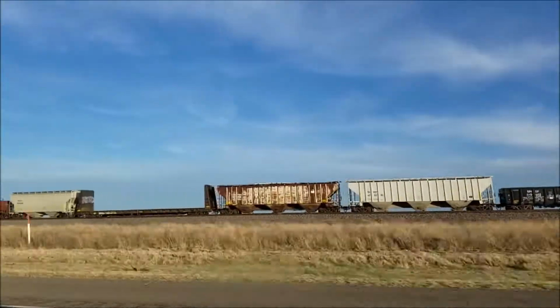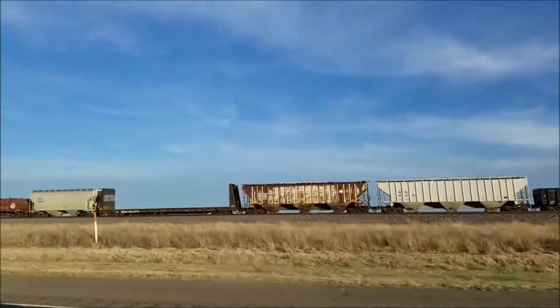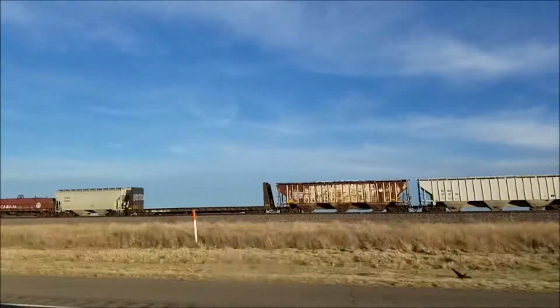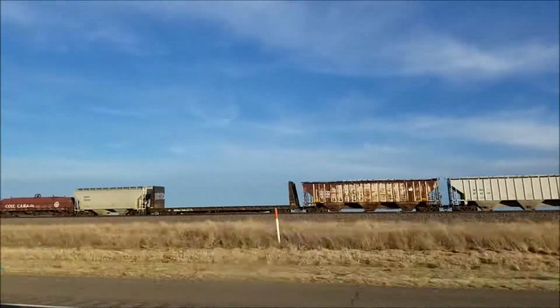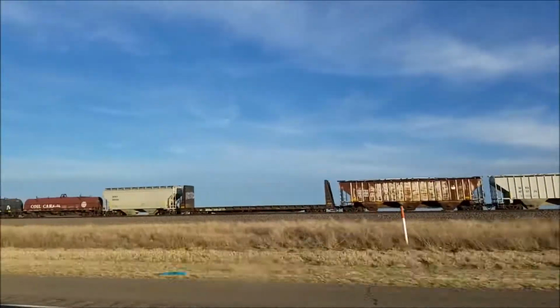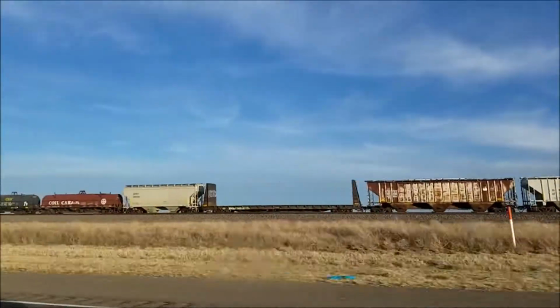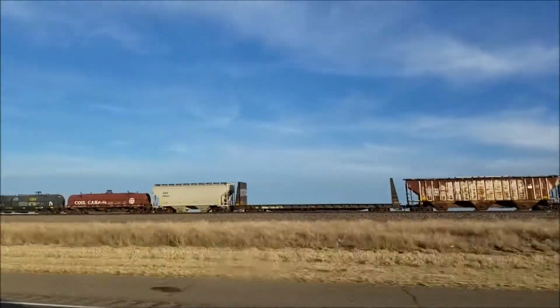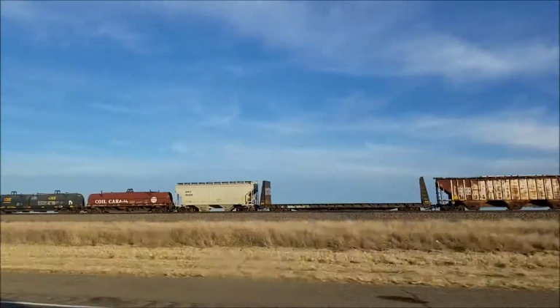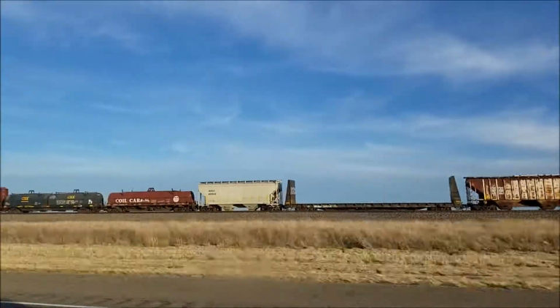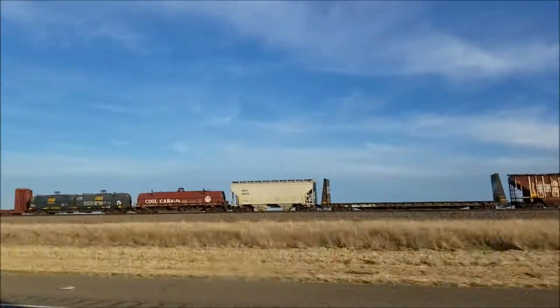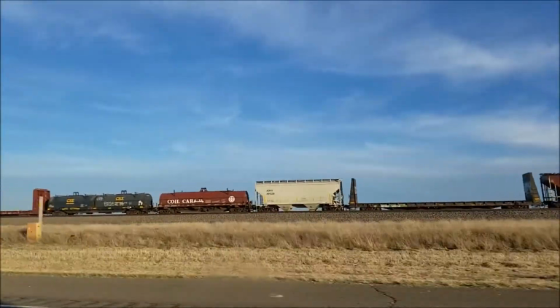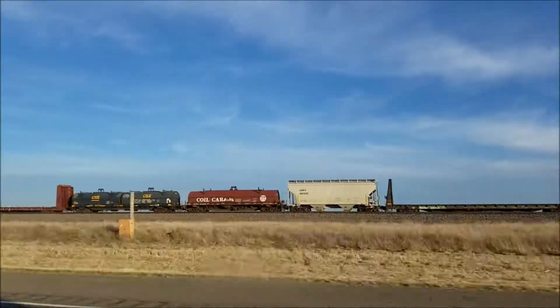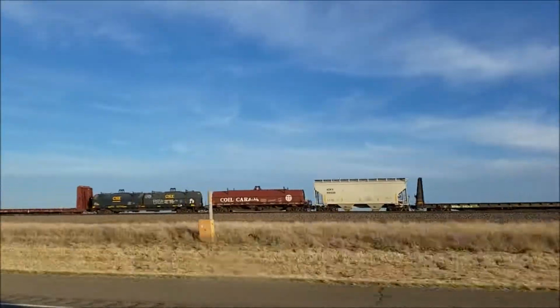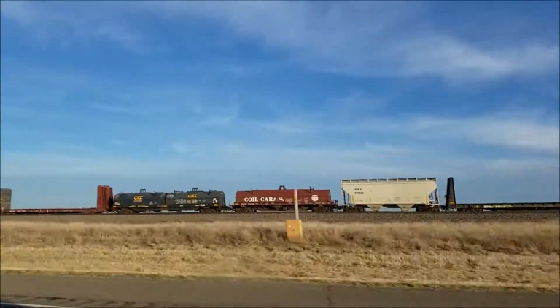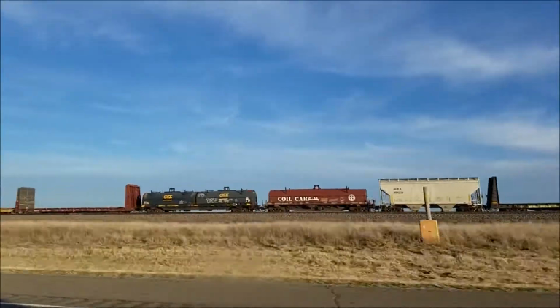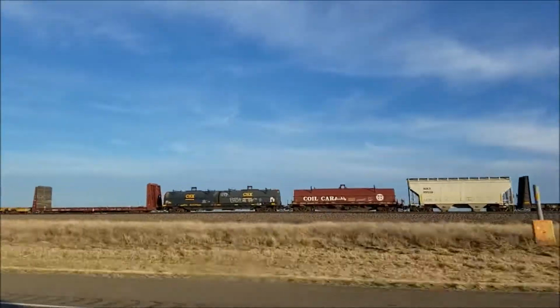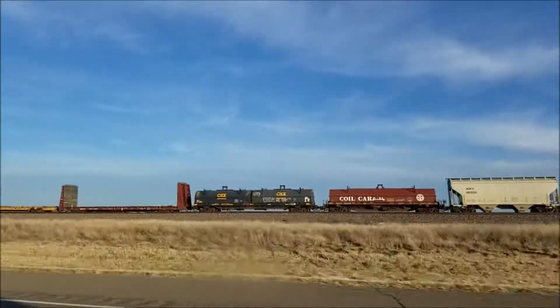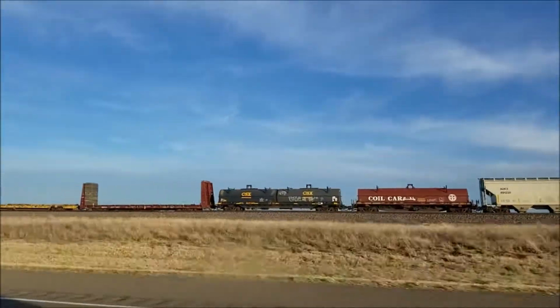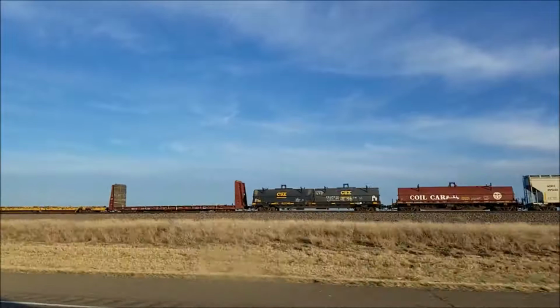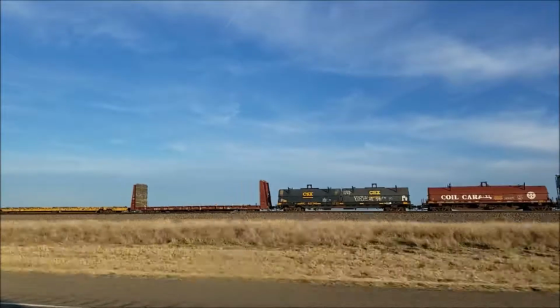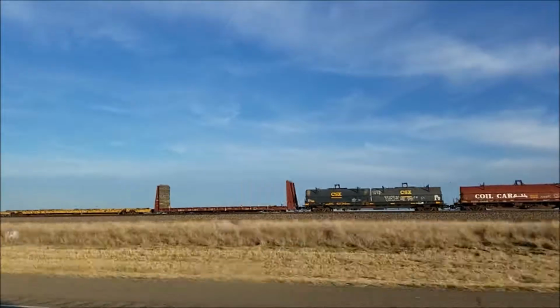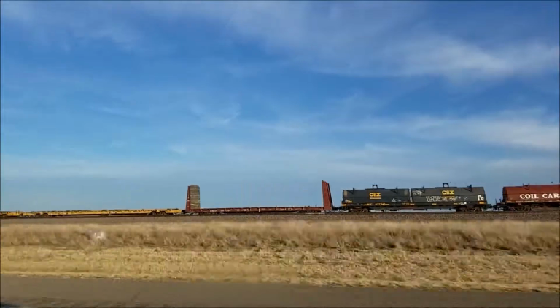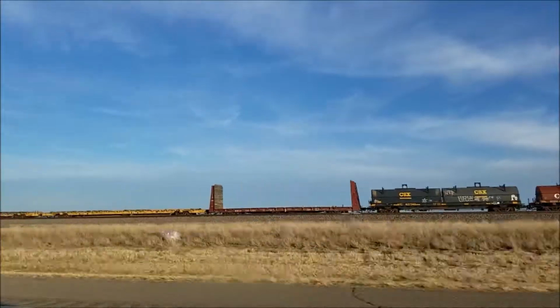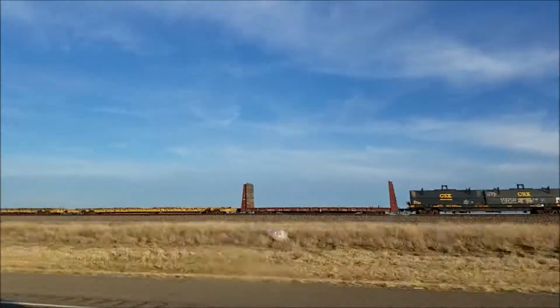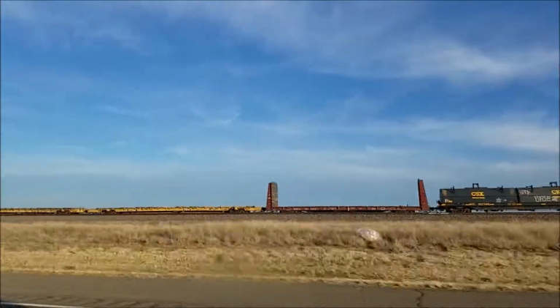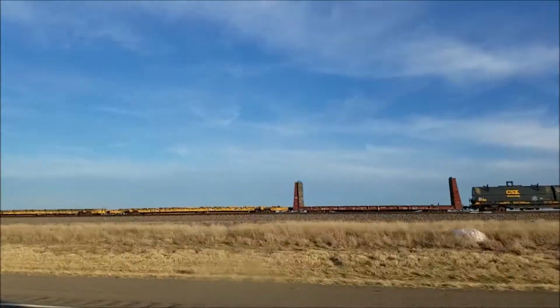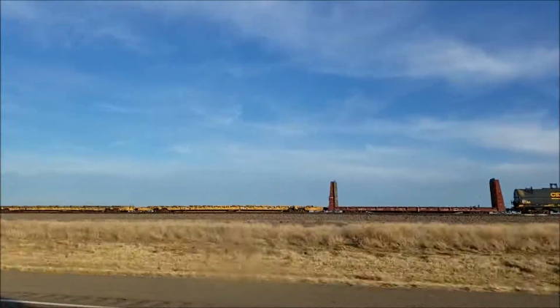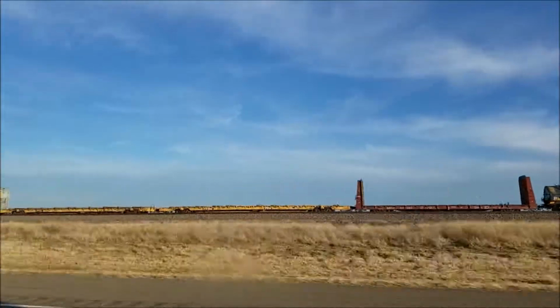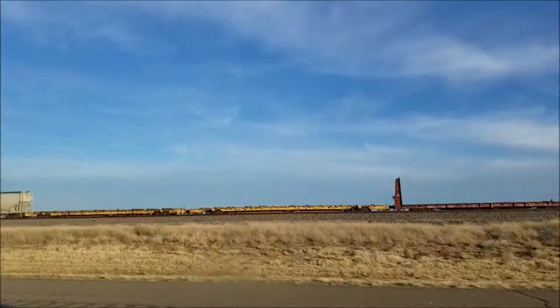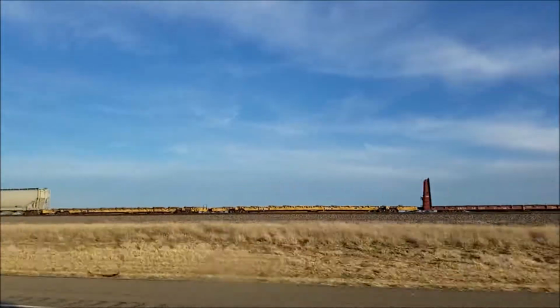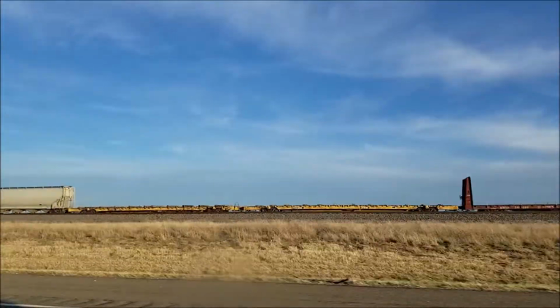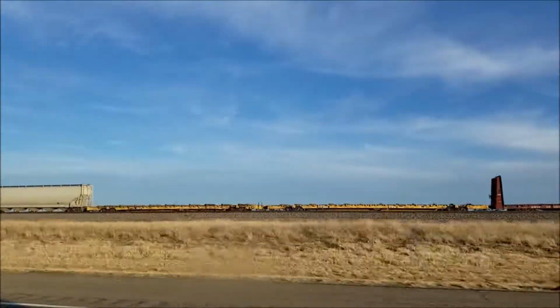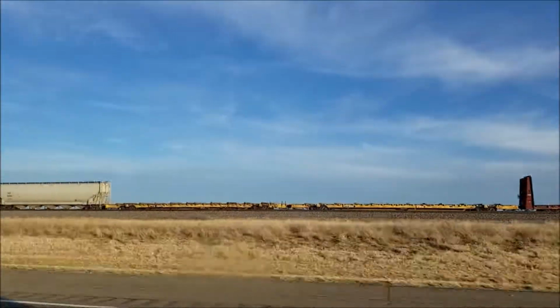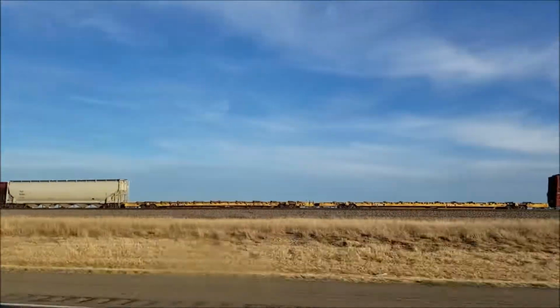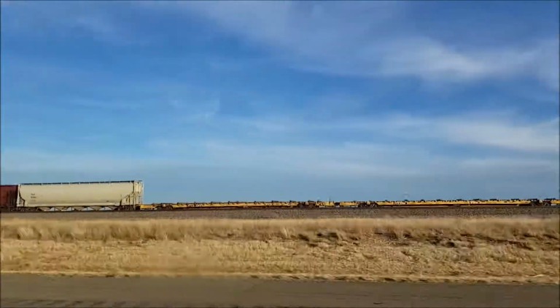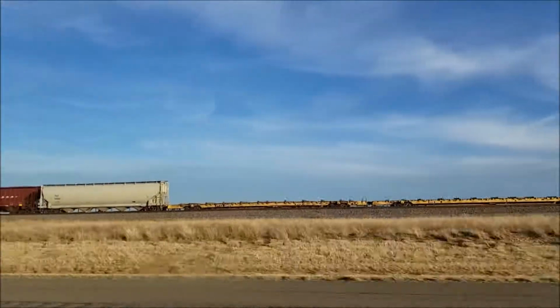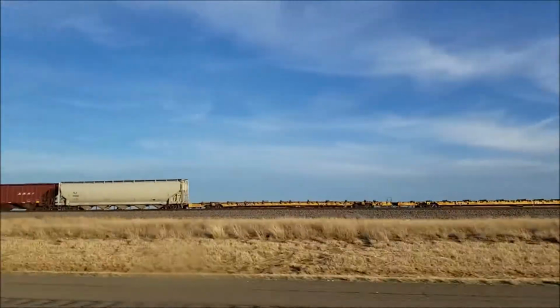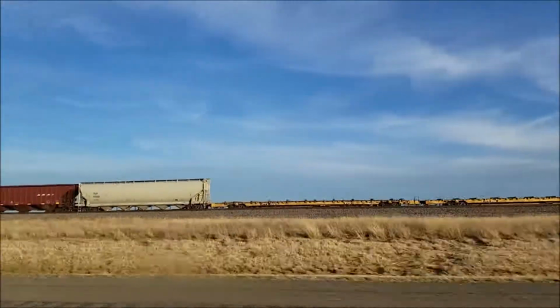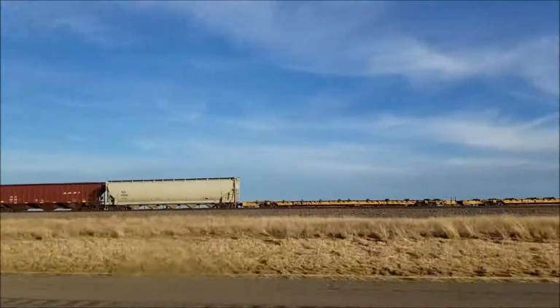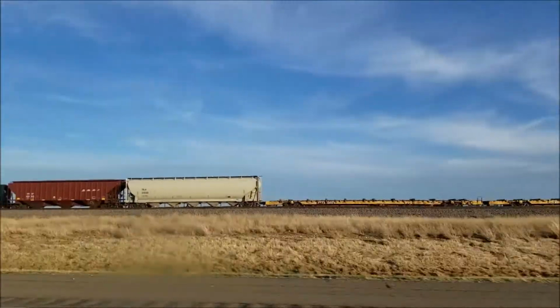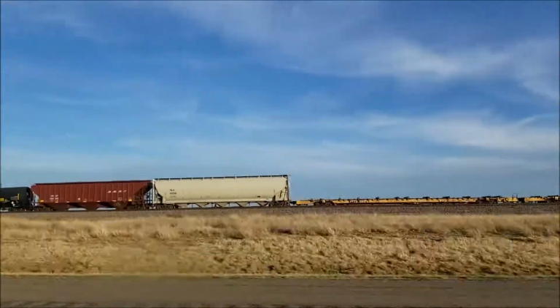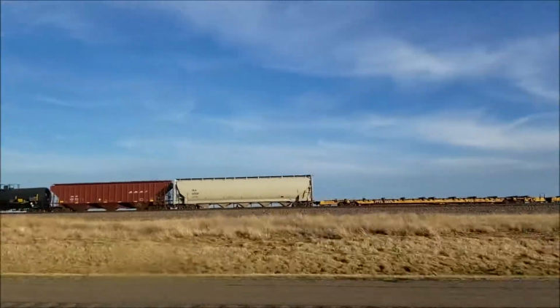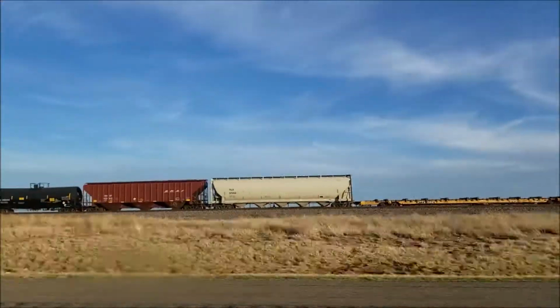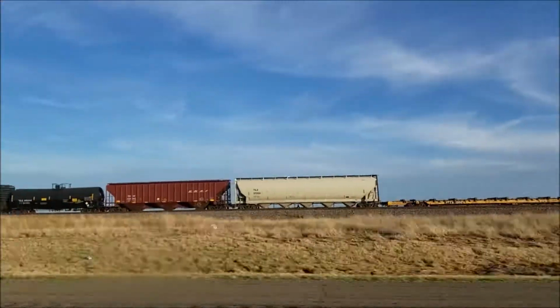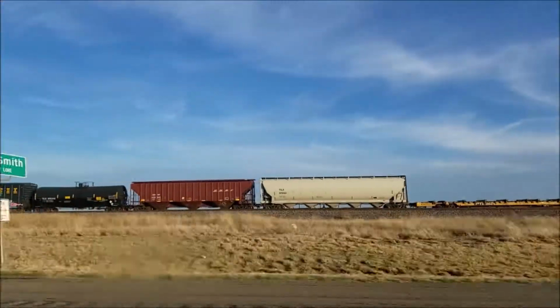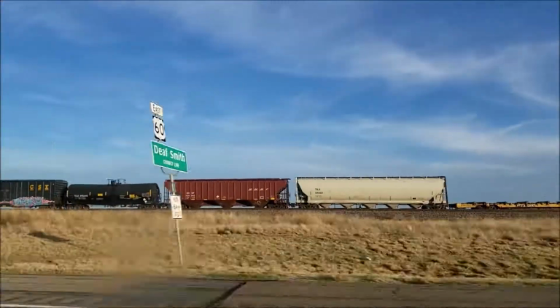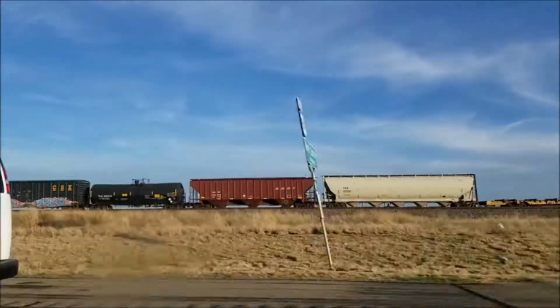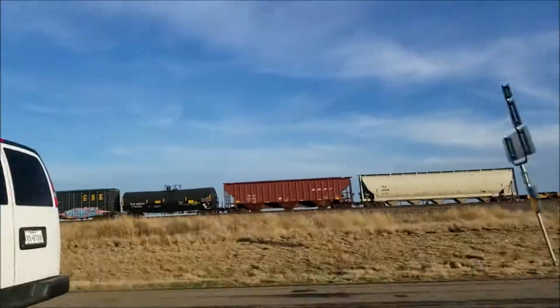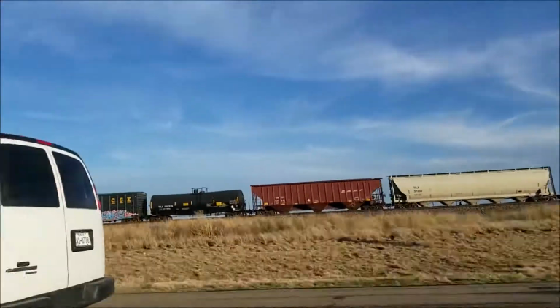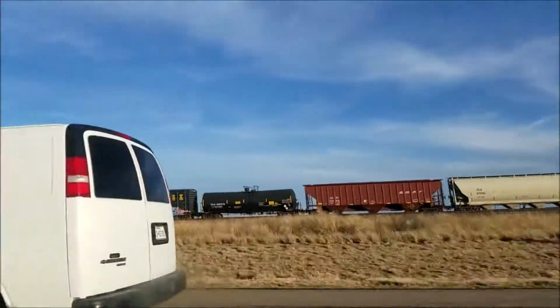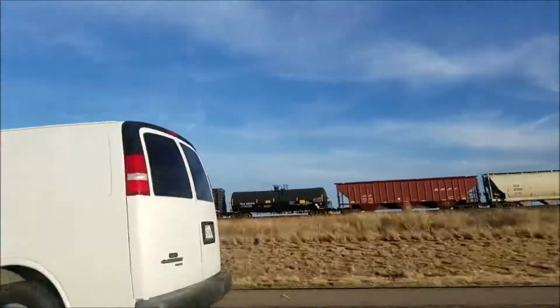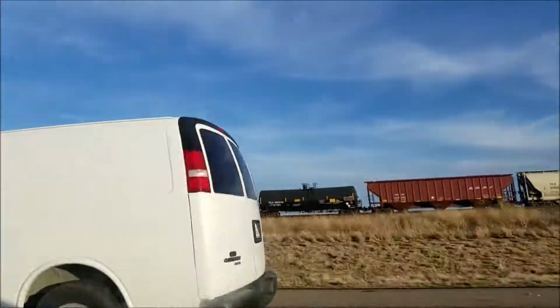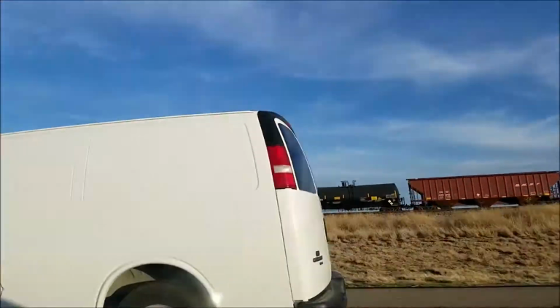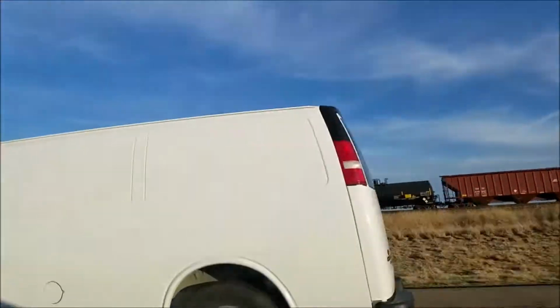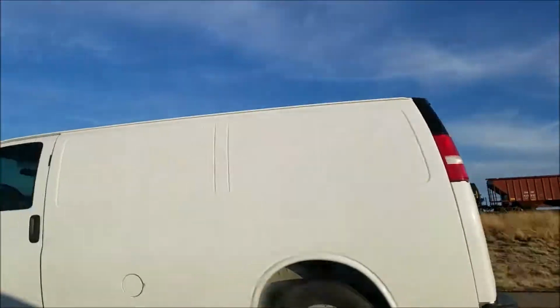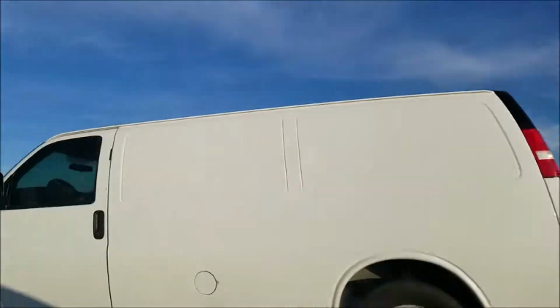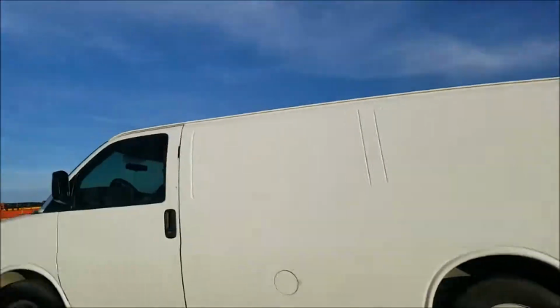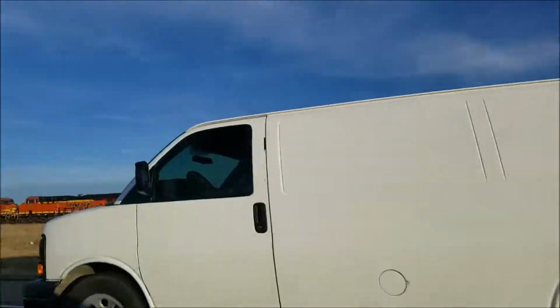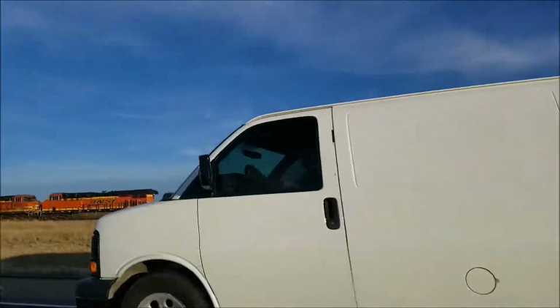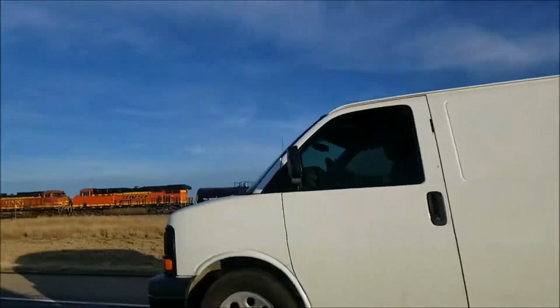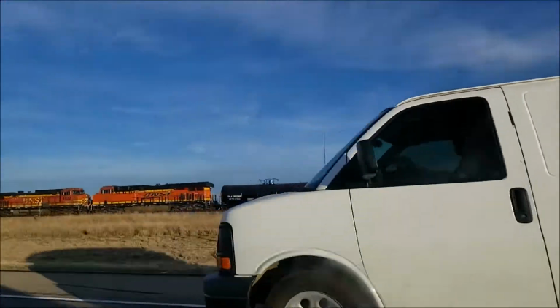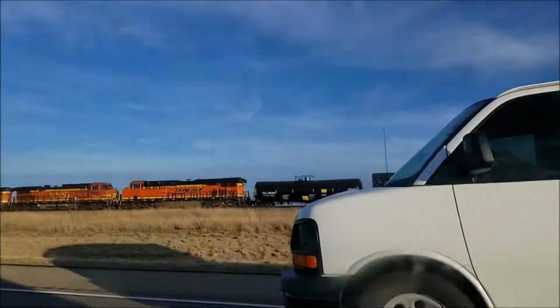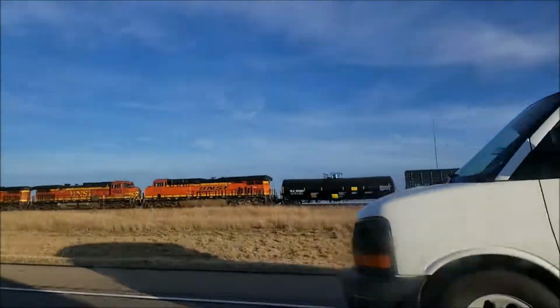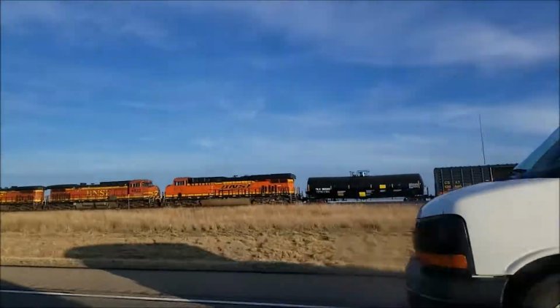There might be a few other things on this channel, but this is going to be primarily rail fanning. So hopefully you enjoy. Thanks for watching.